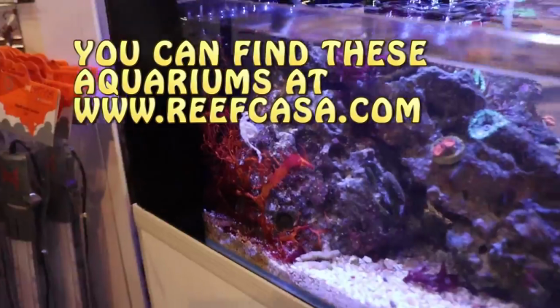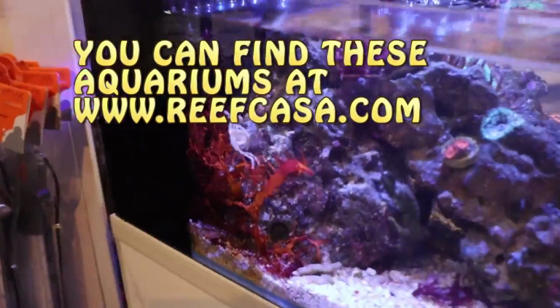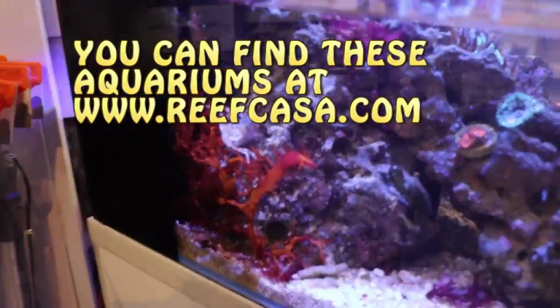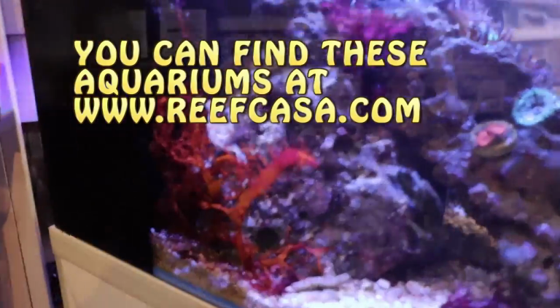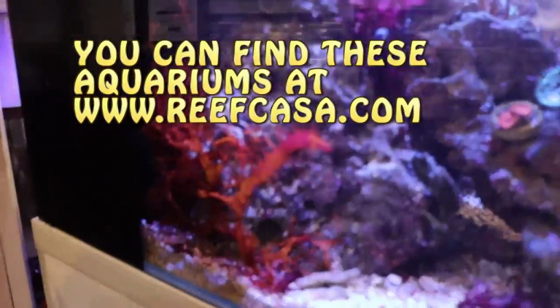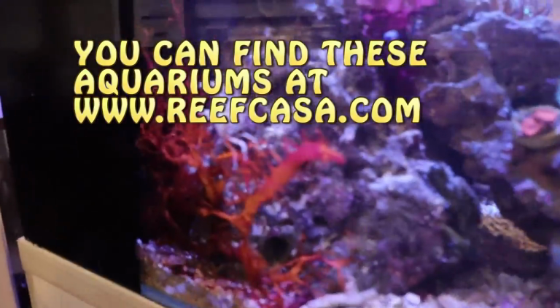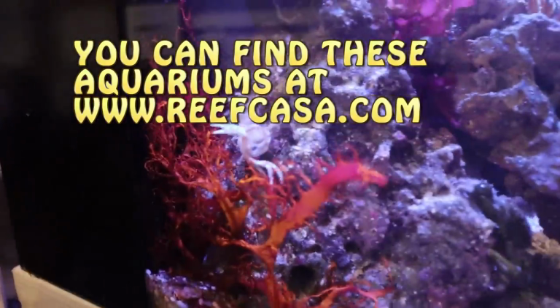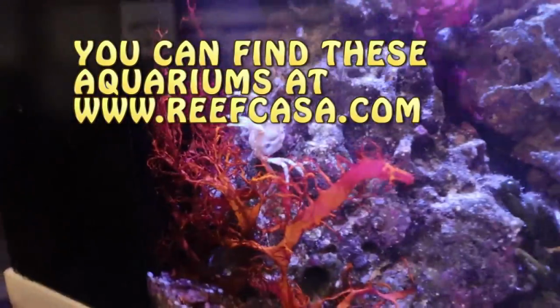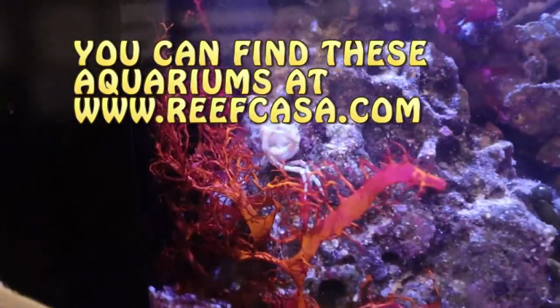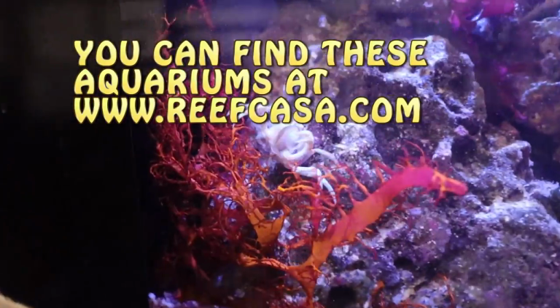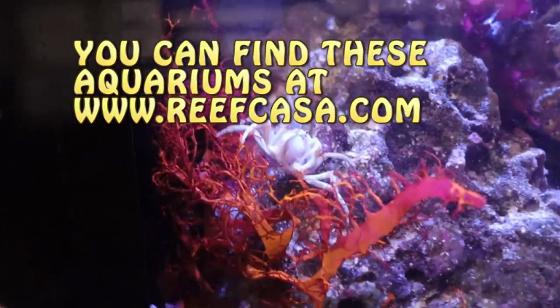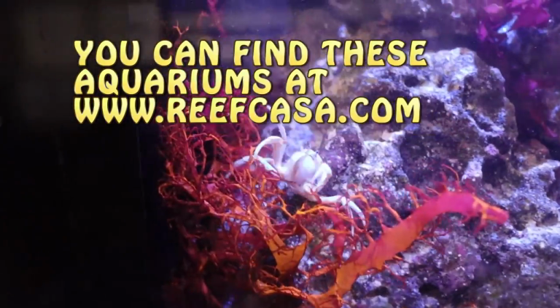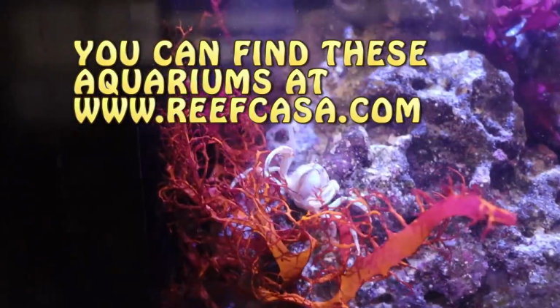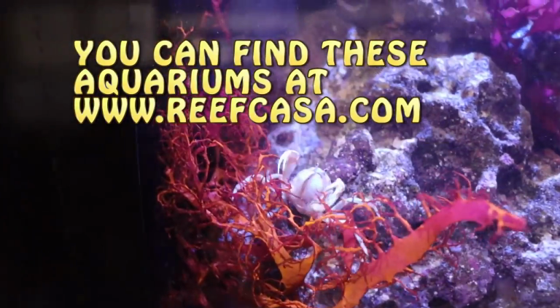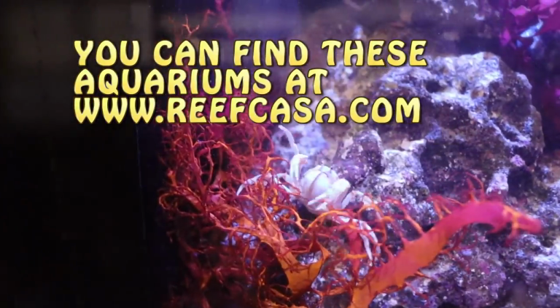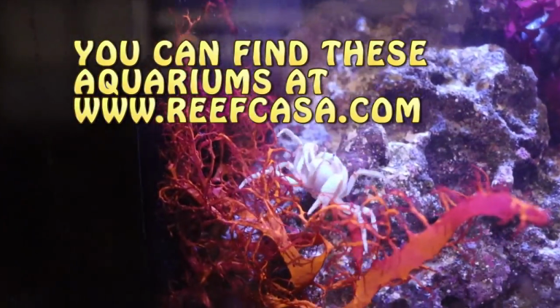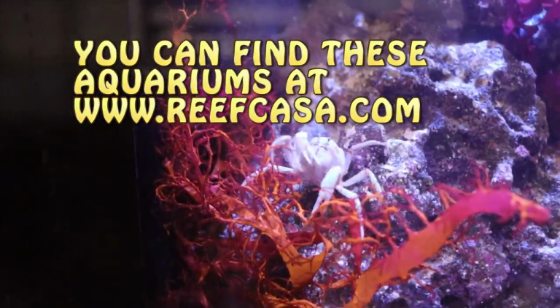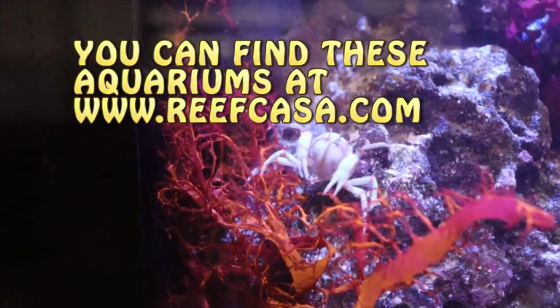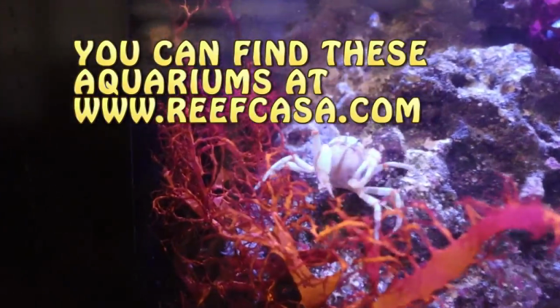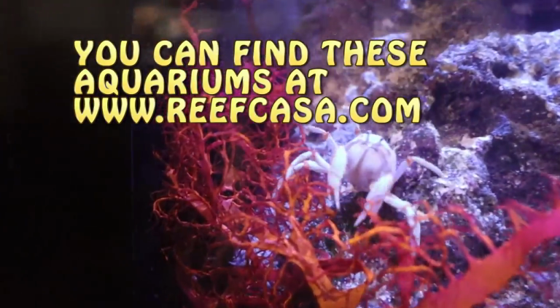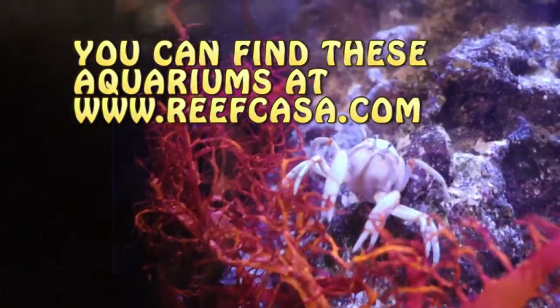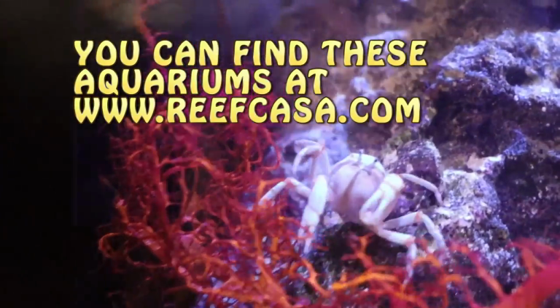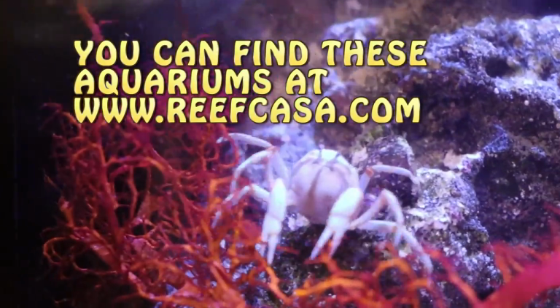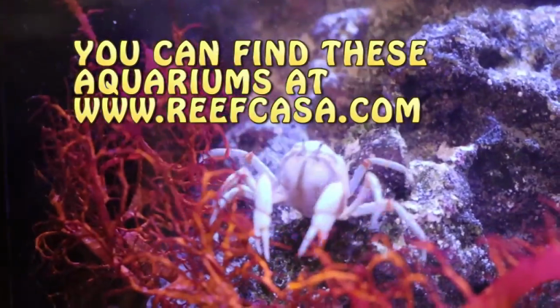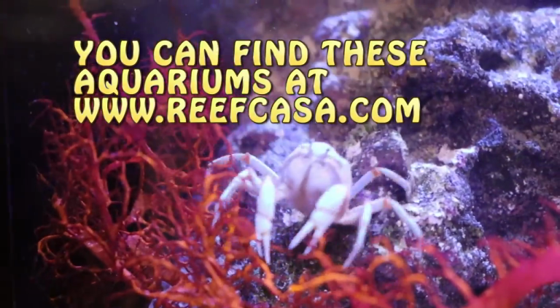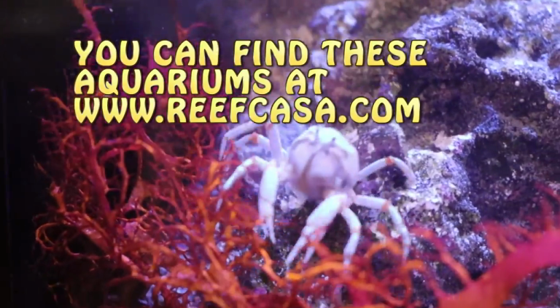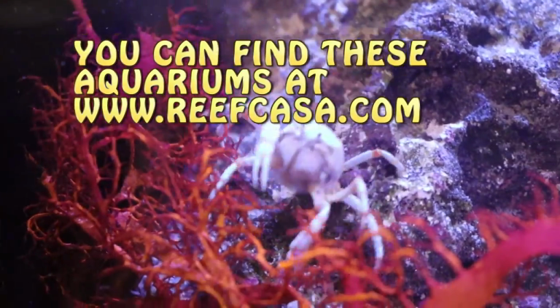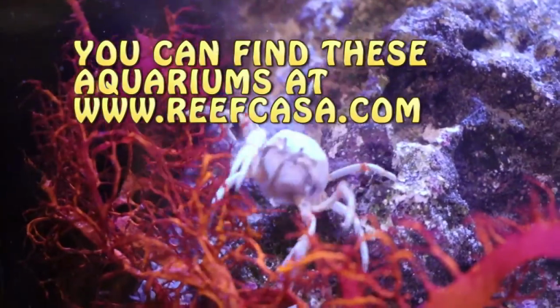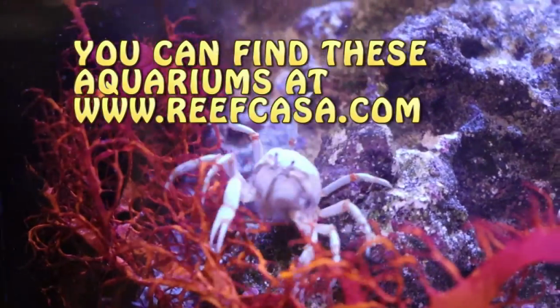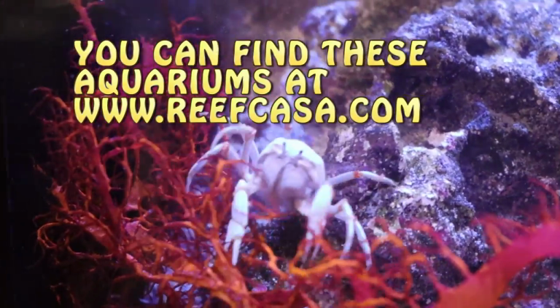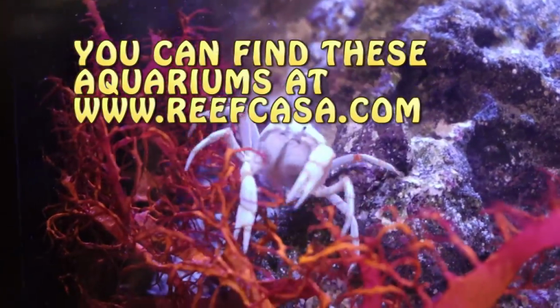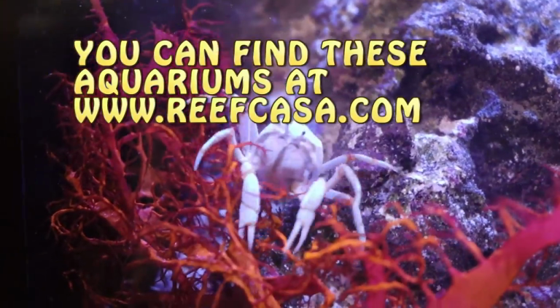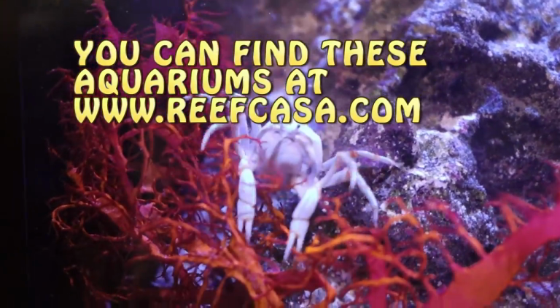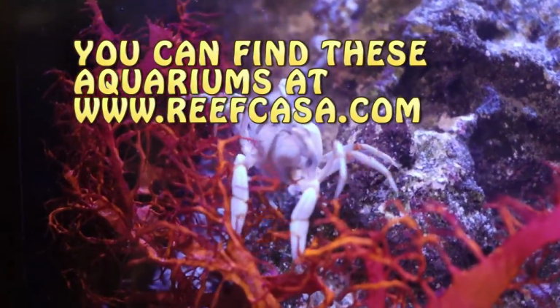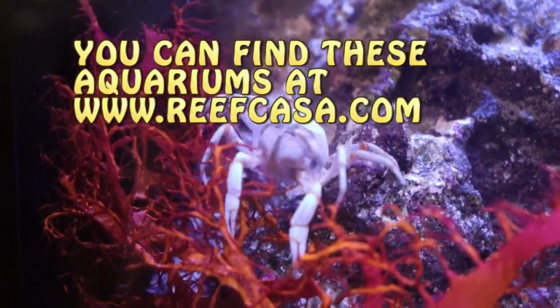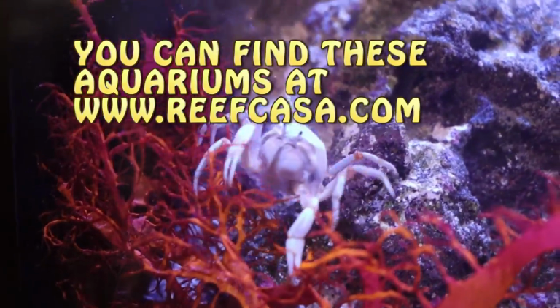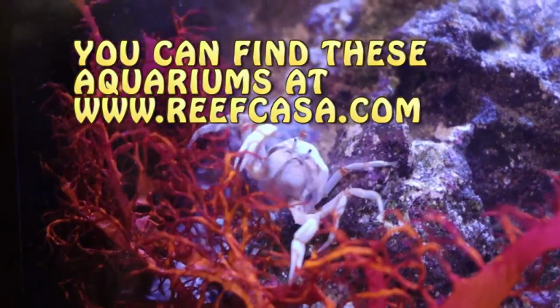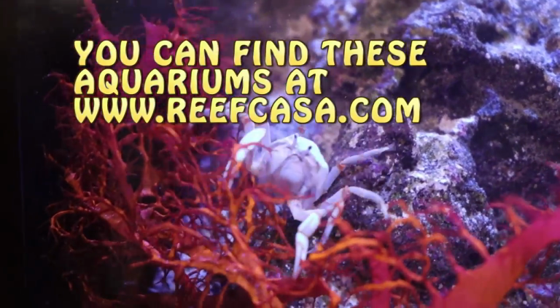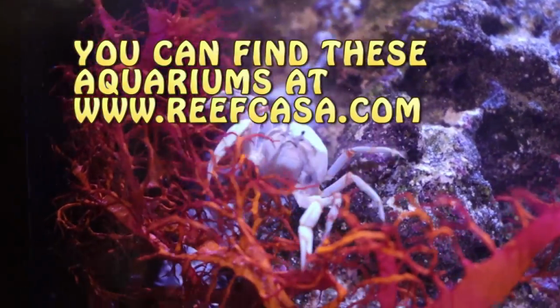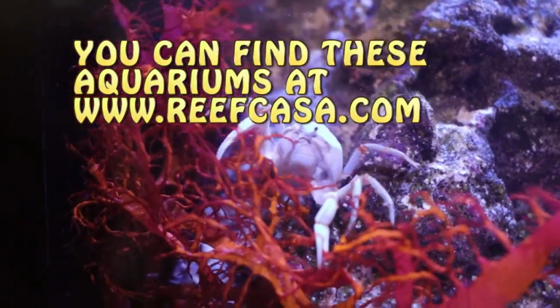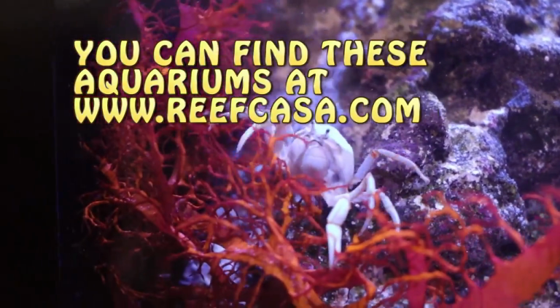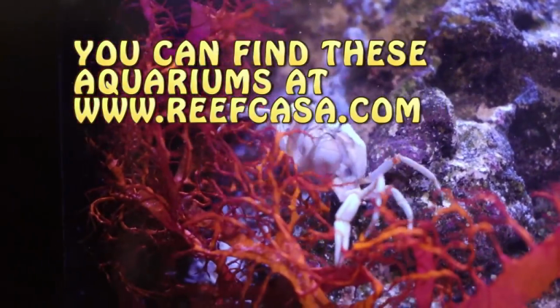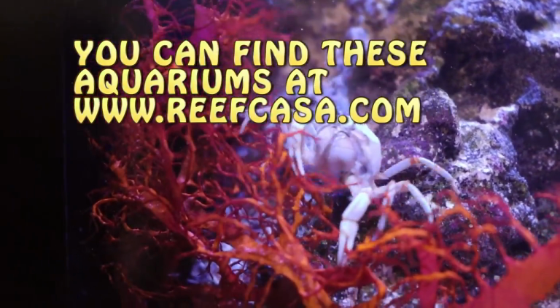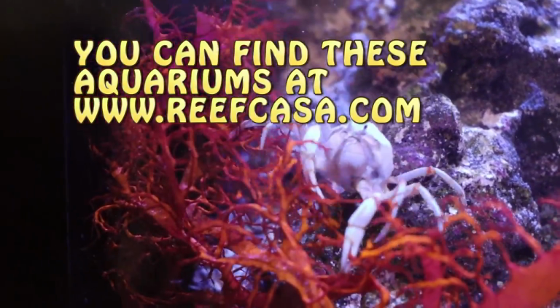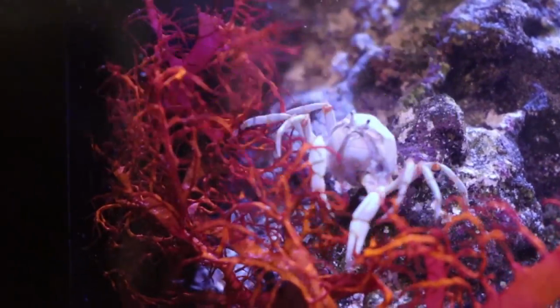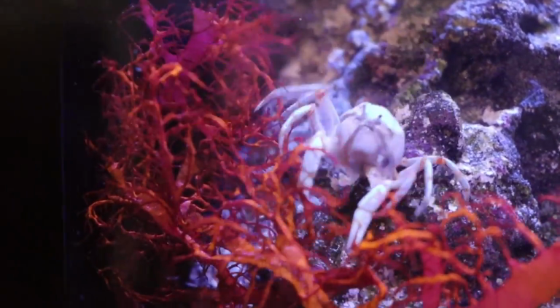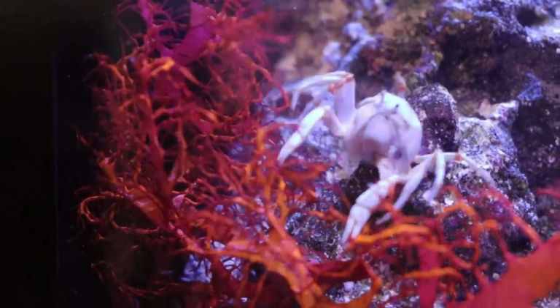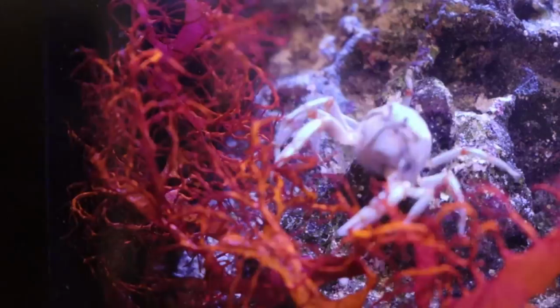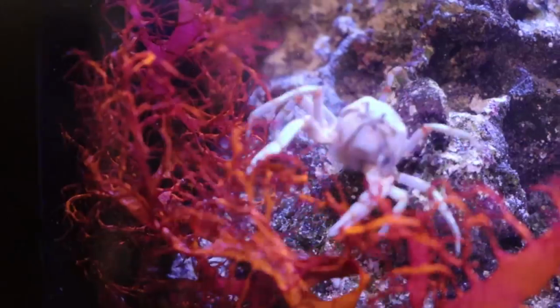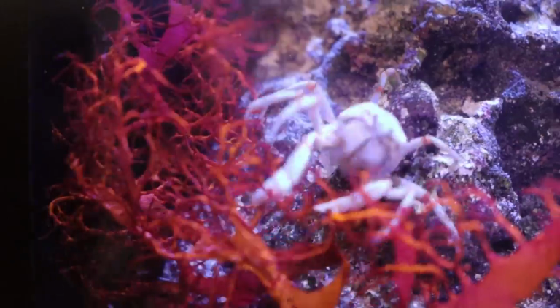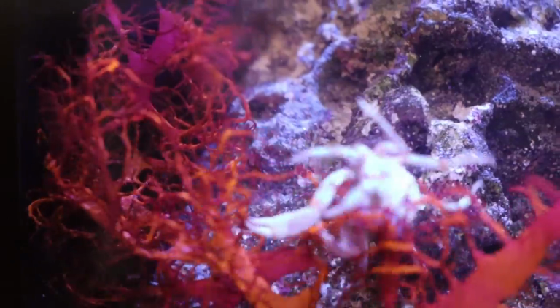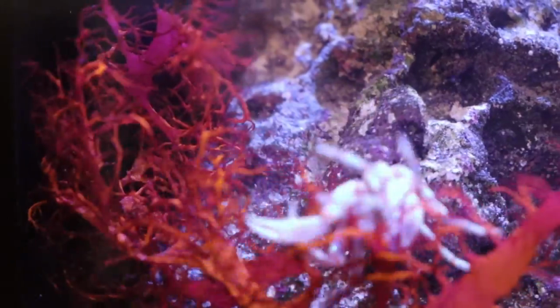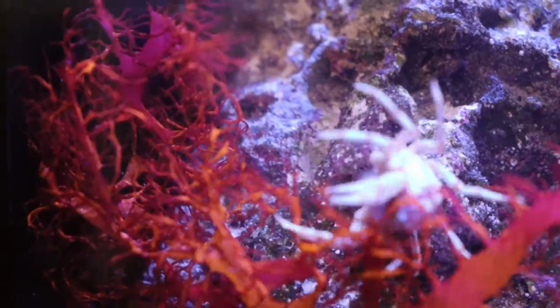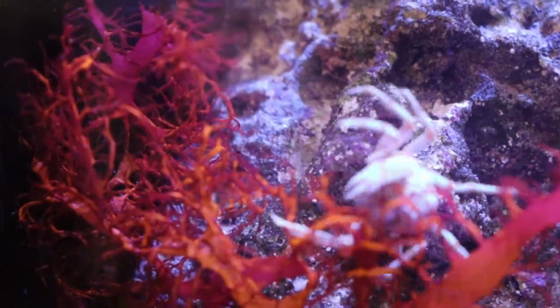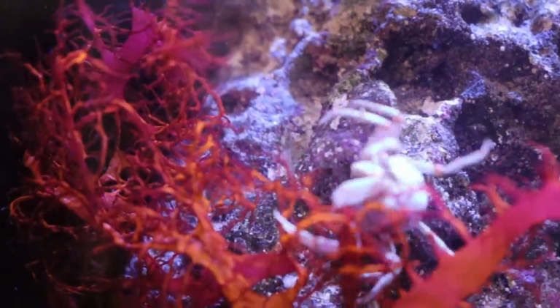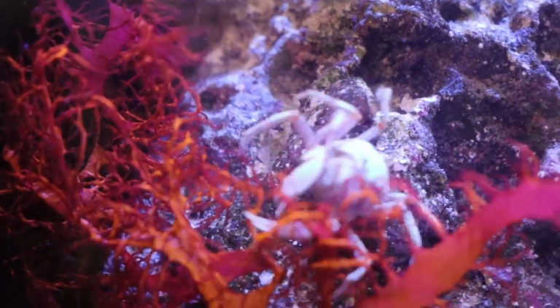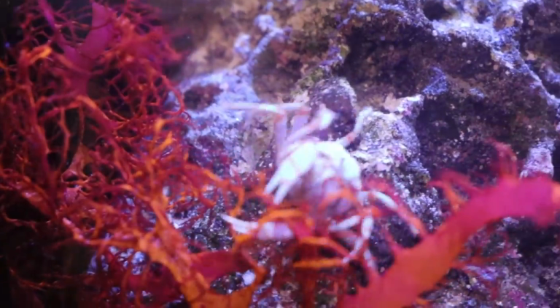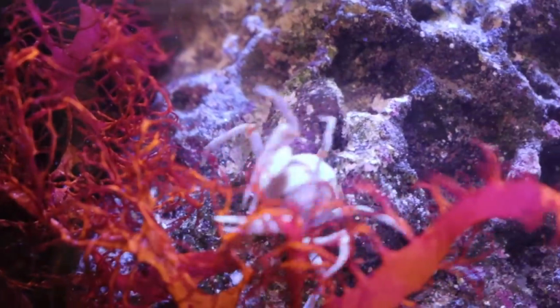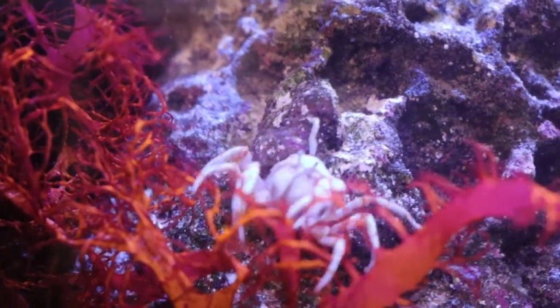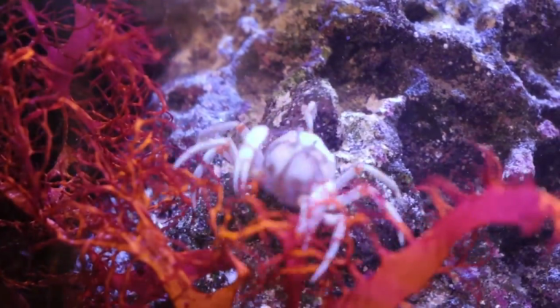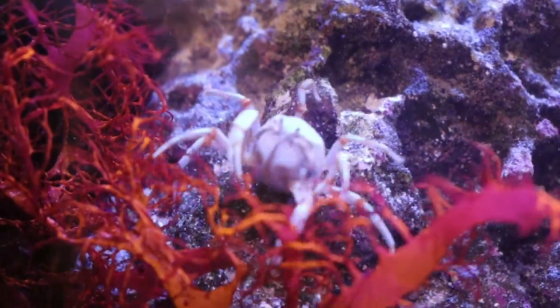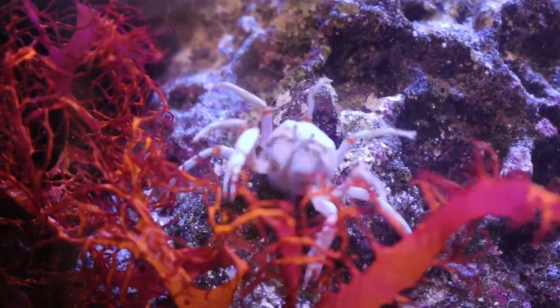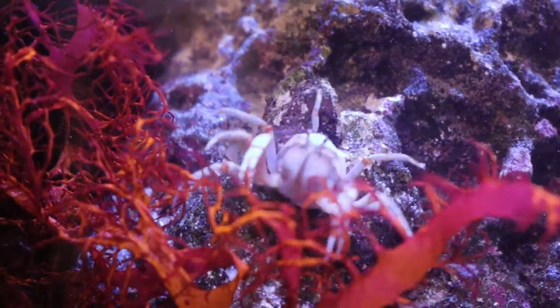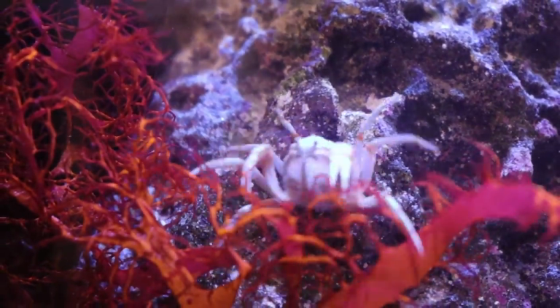Before we jump into today's video — hello! Look at this blue soldier crab, he's breakdancing actually. Awesome.